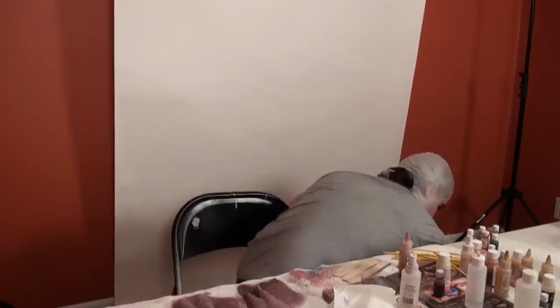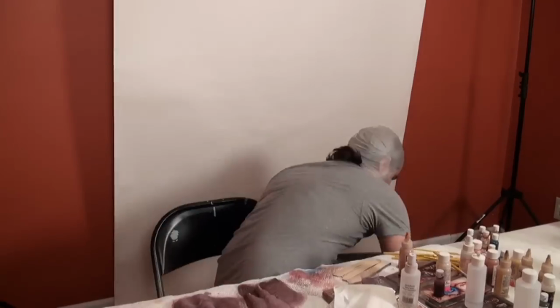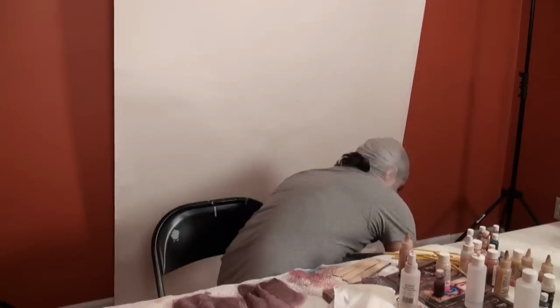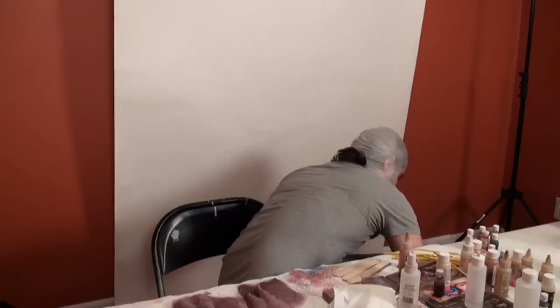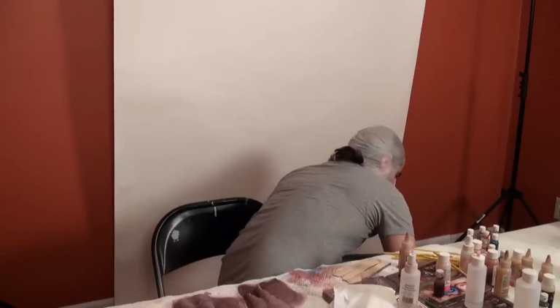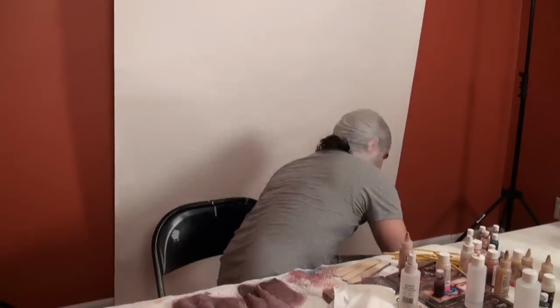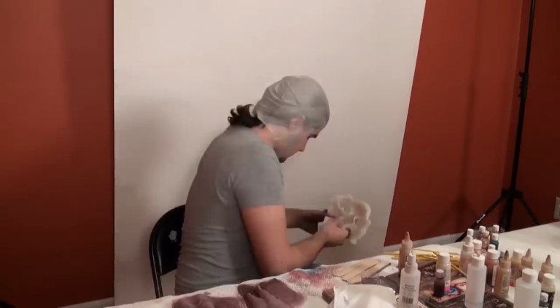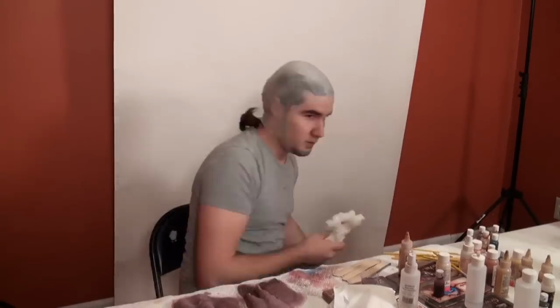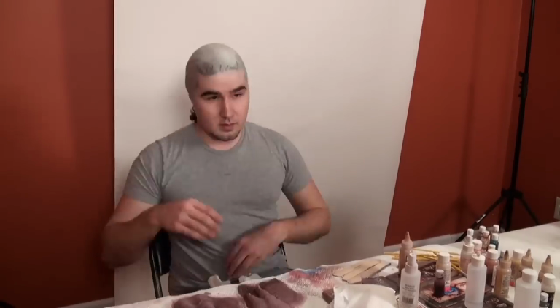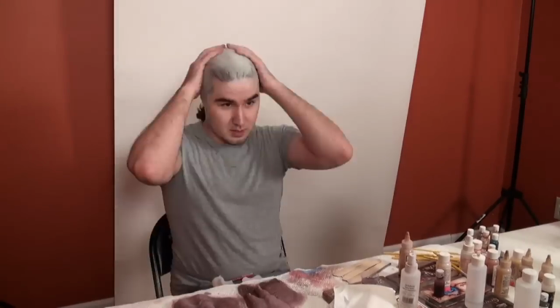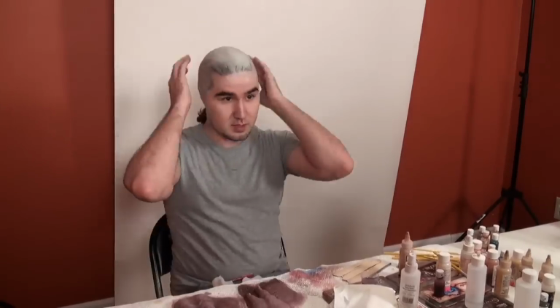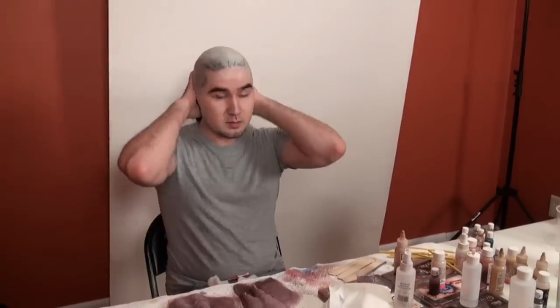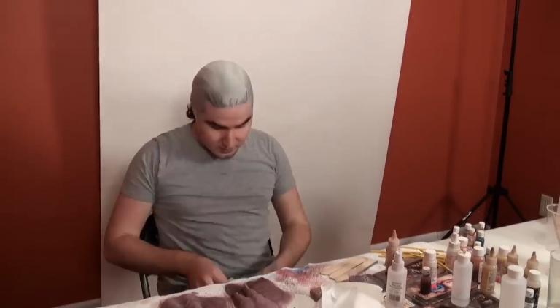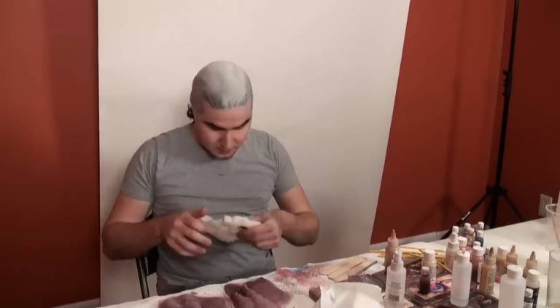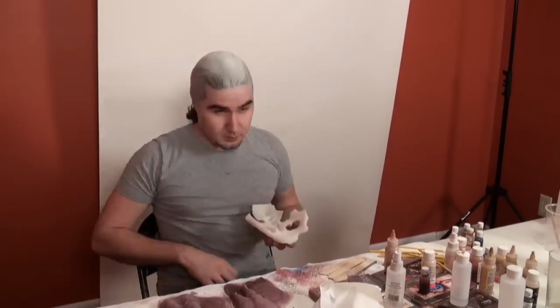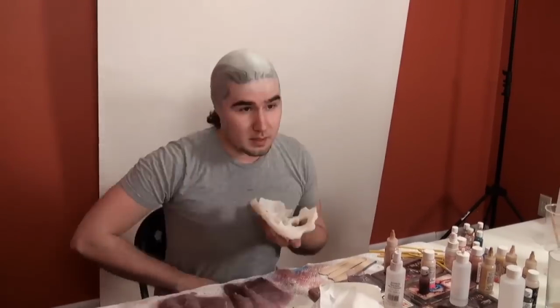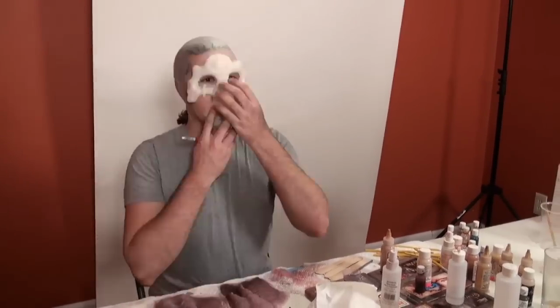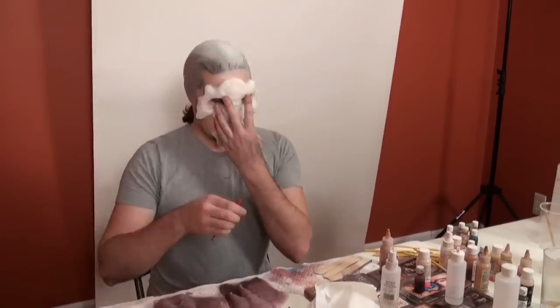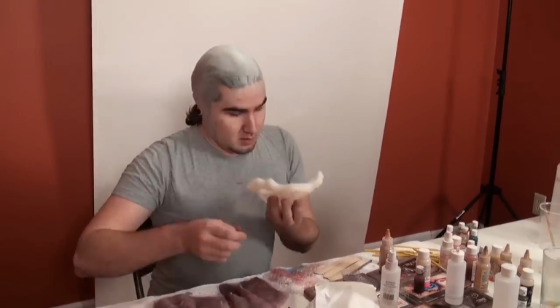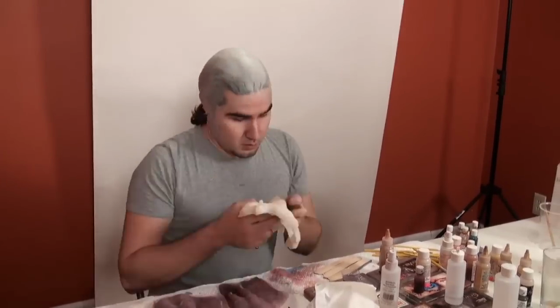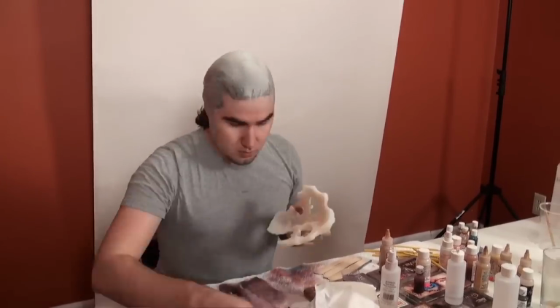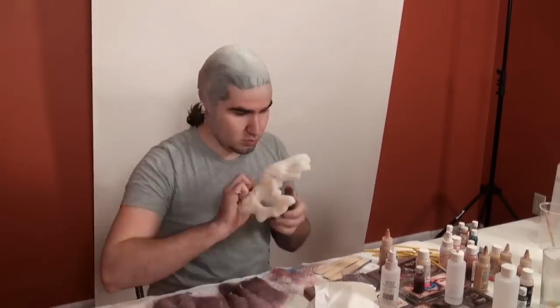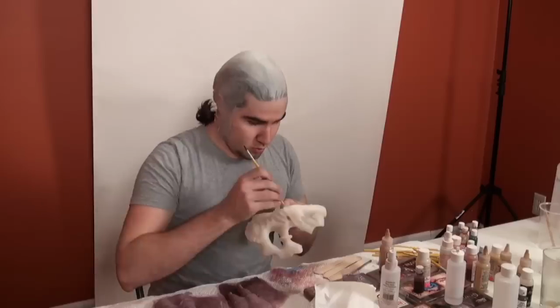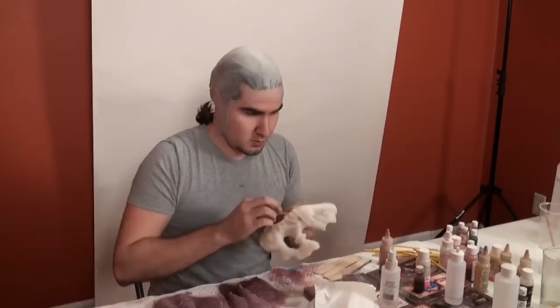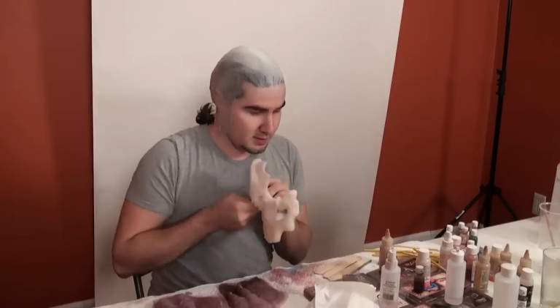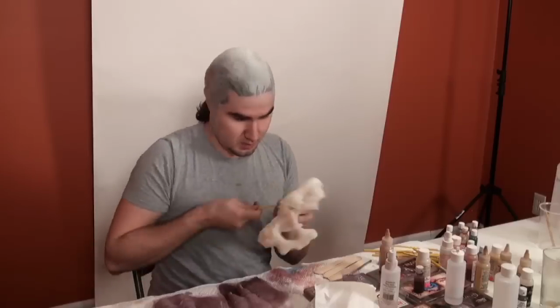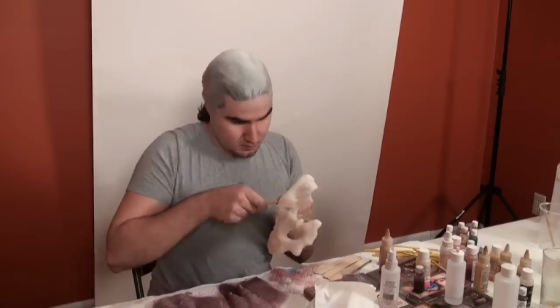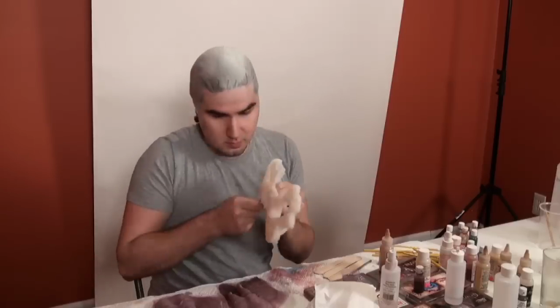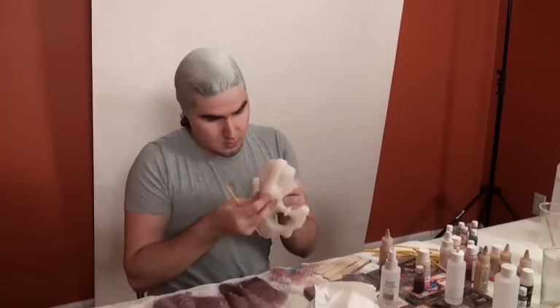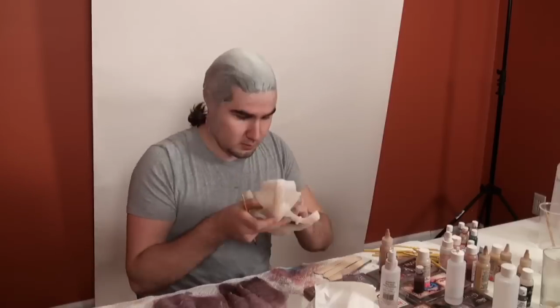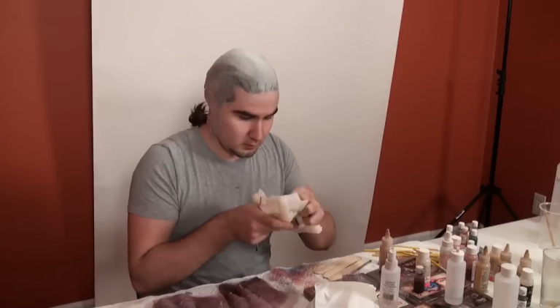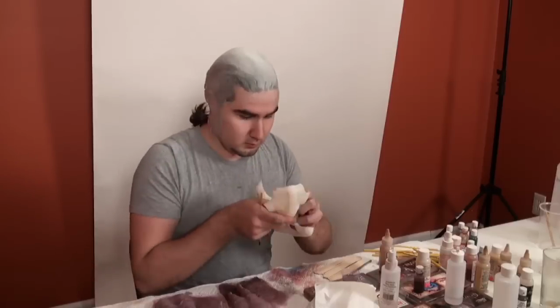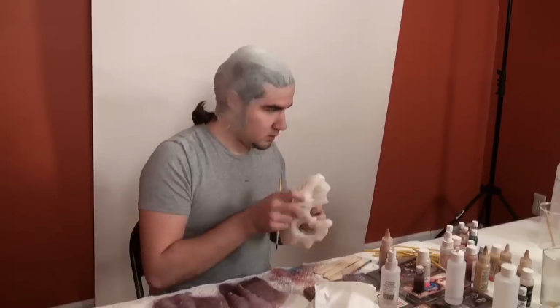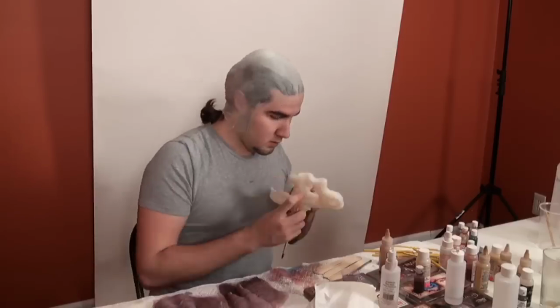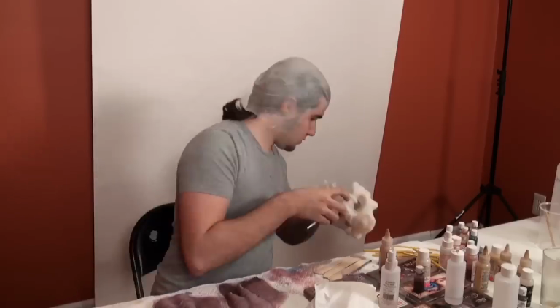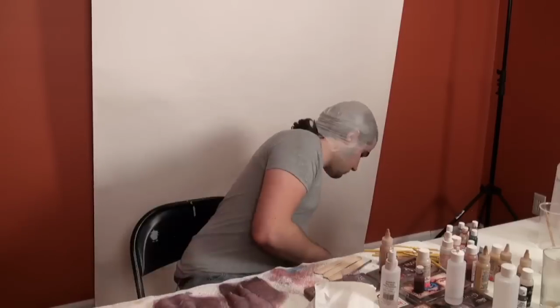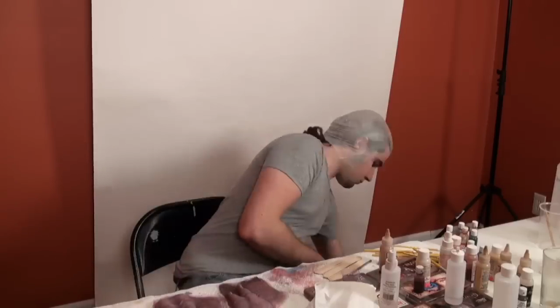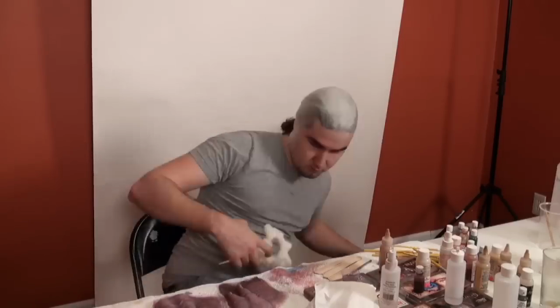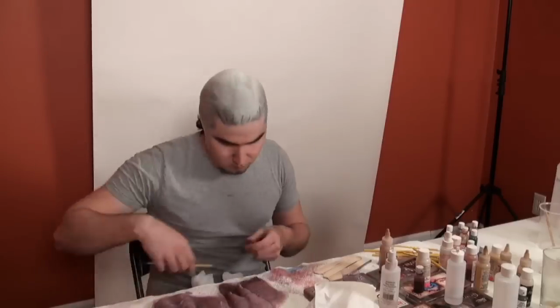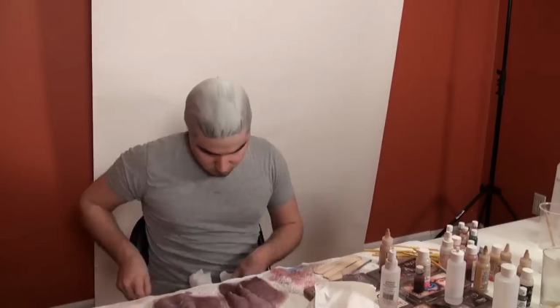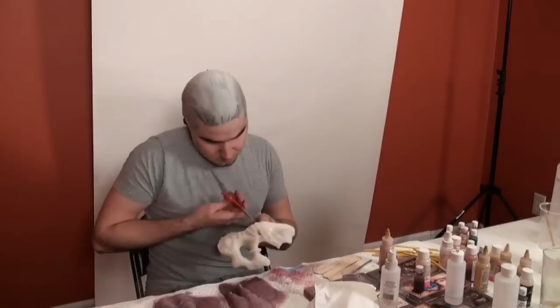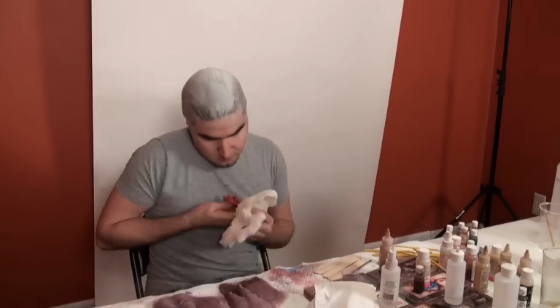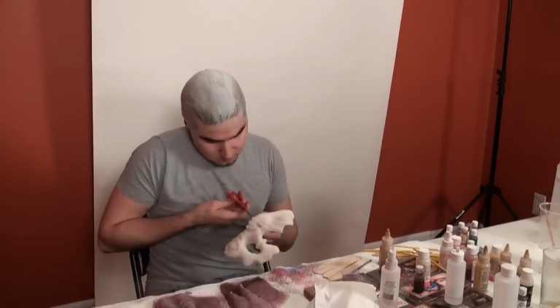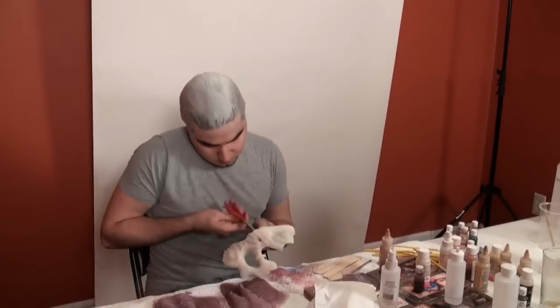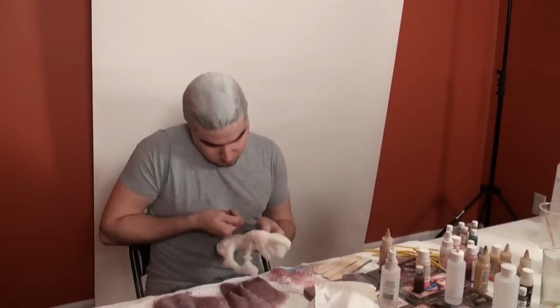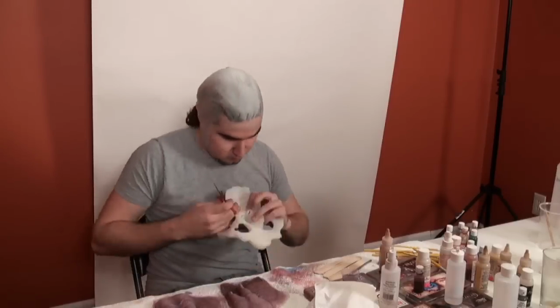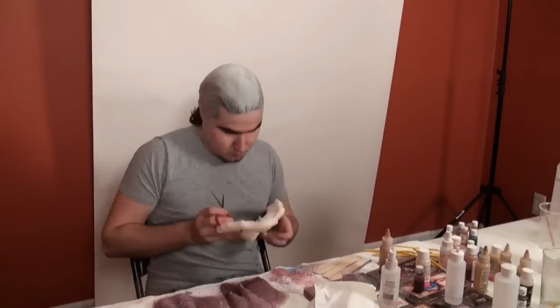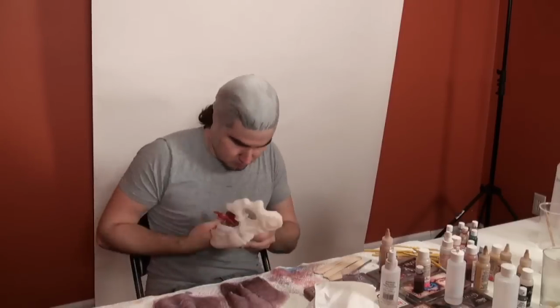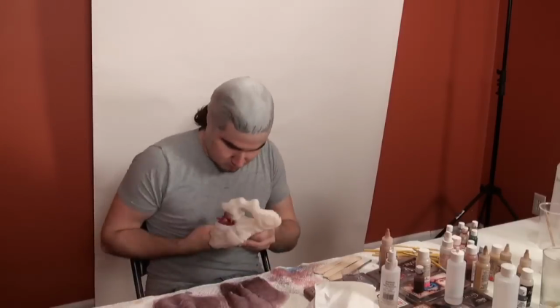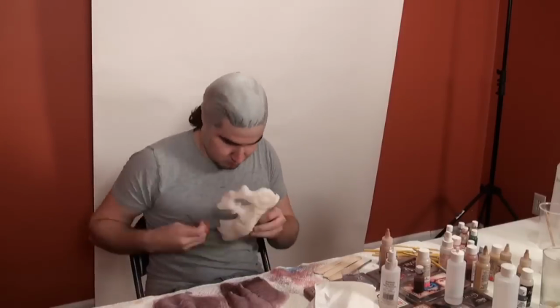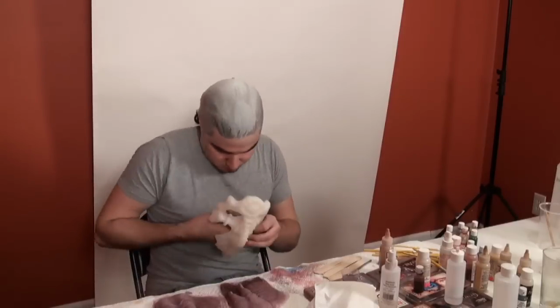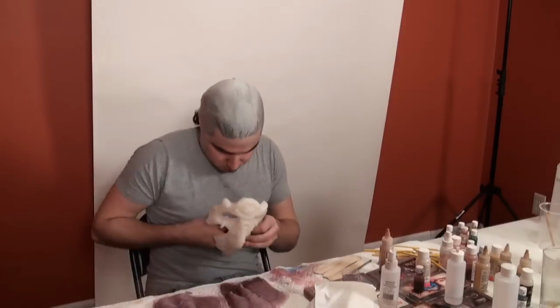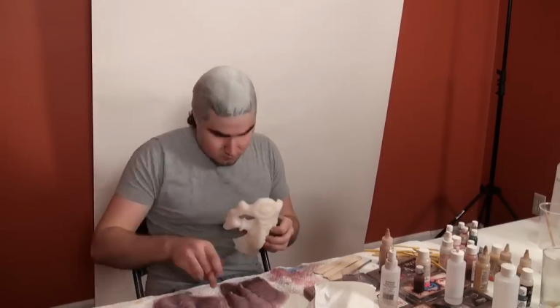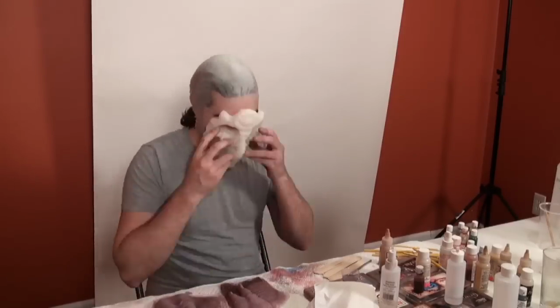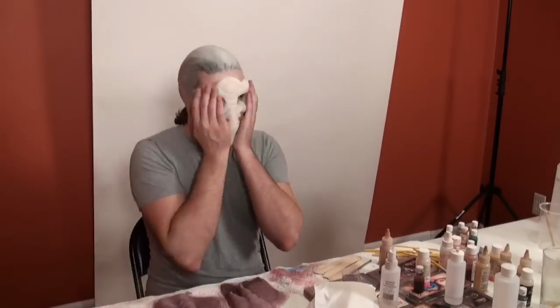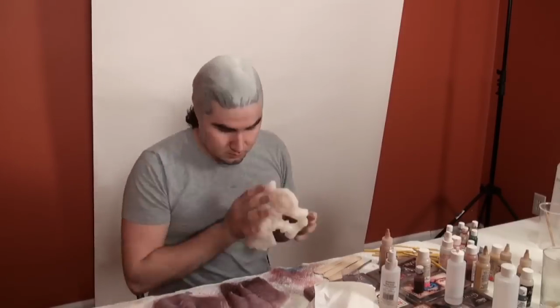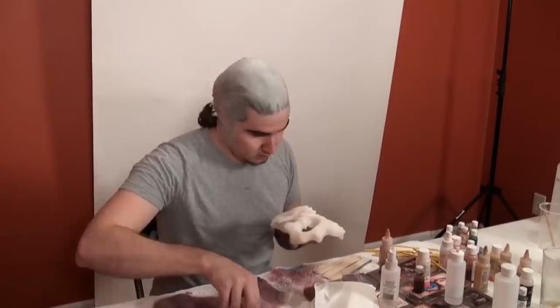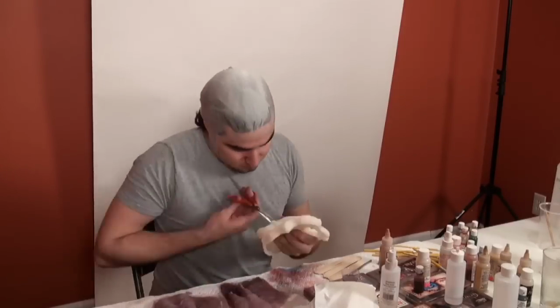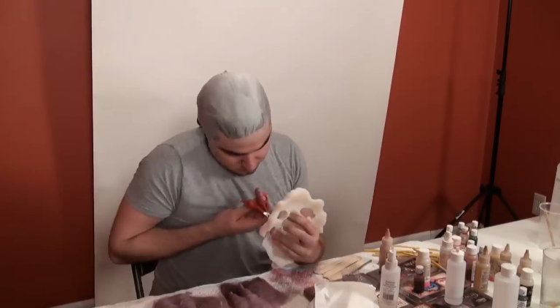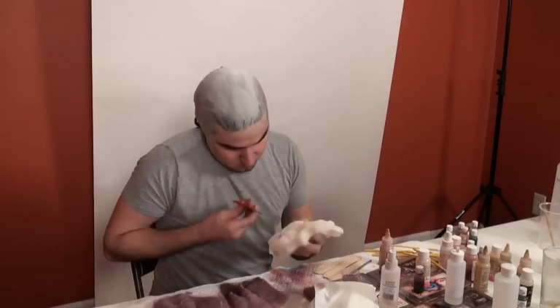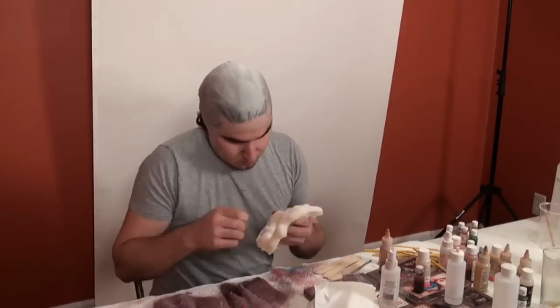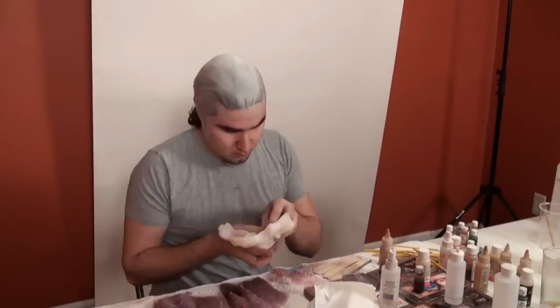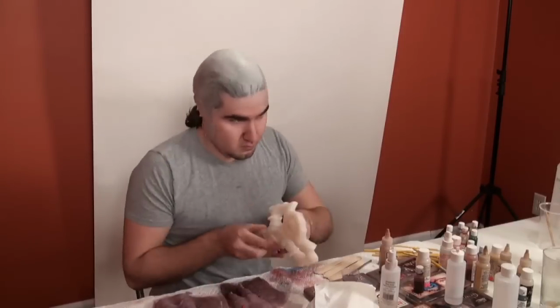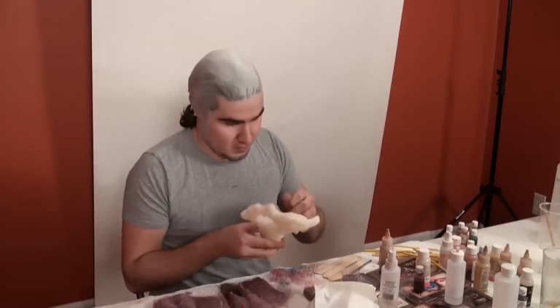Hey, I'm Matt Silva, the makeup effects artist you're looking at. I'm applying a prosthetic makeup that I made for my Face Off audition.